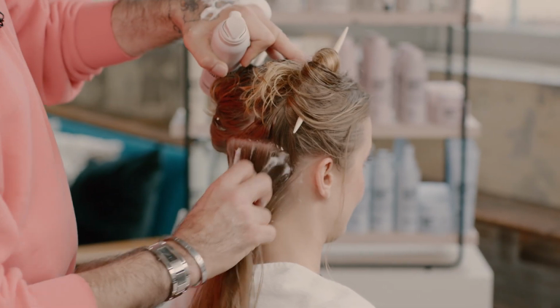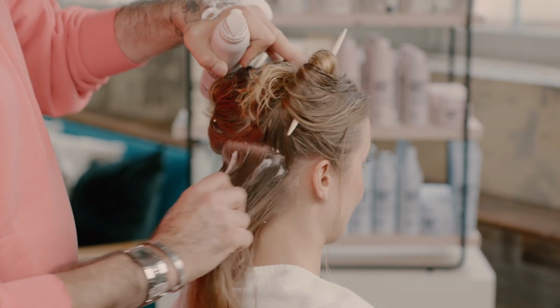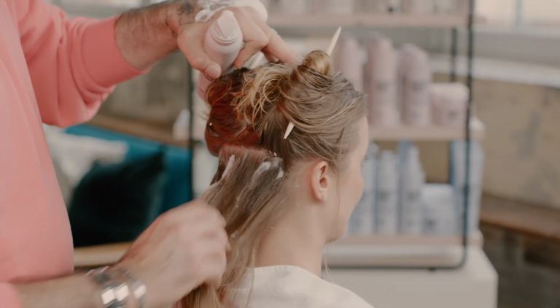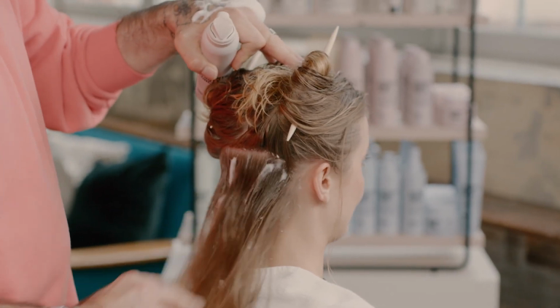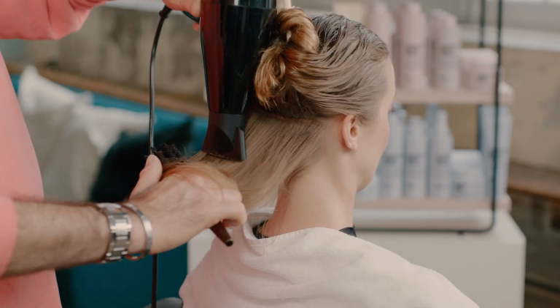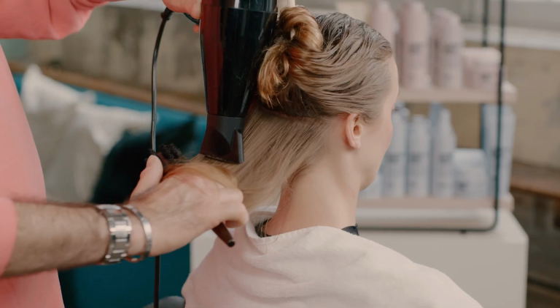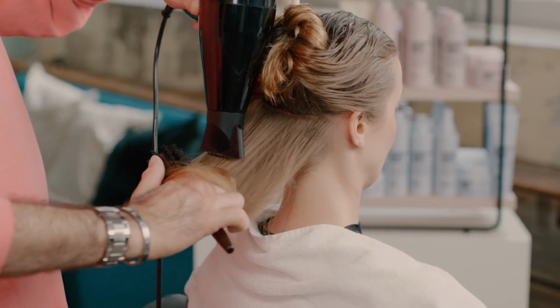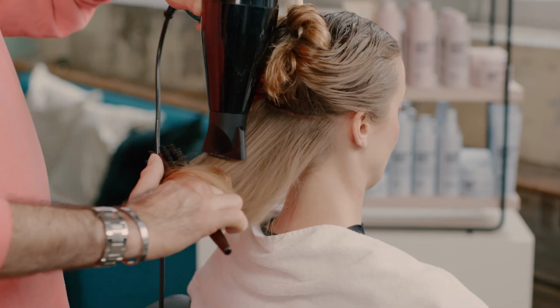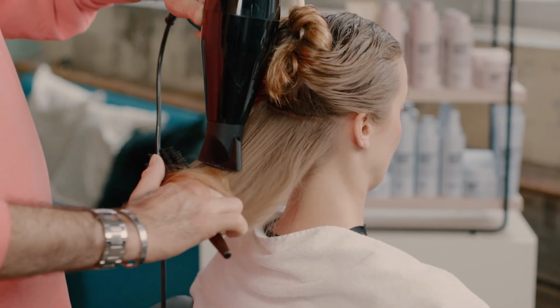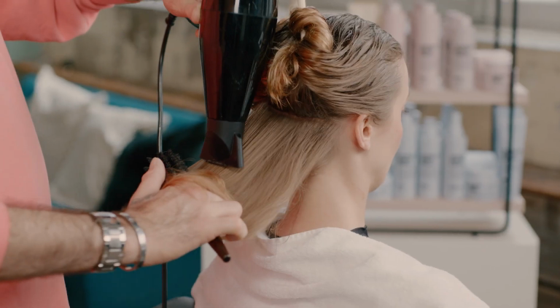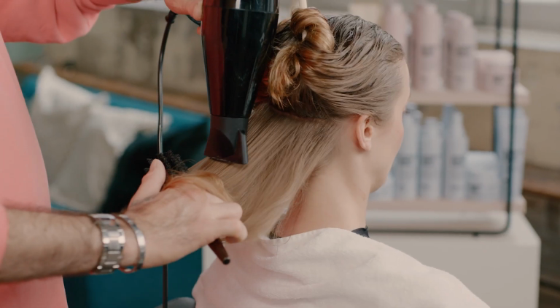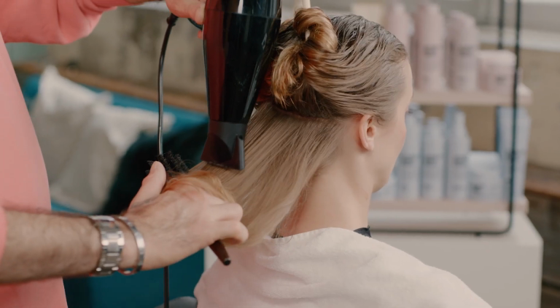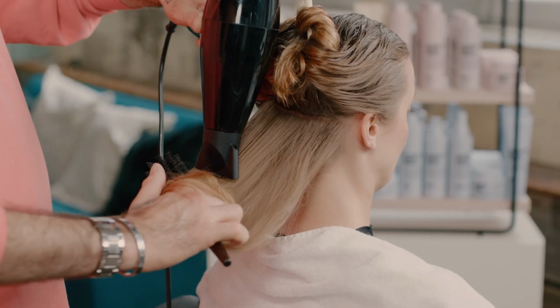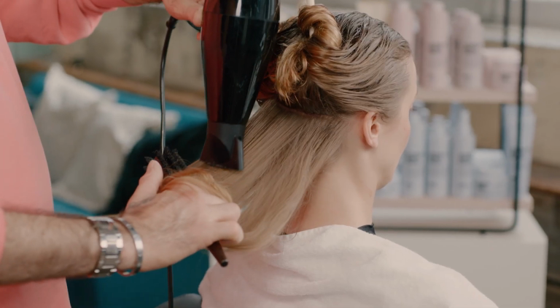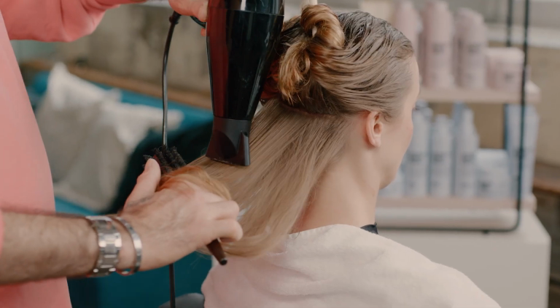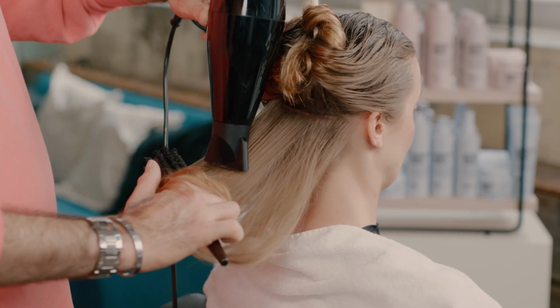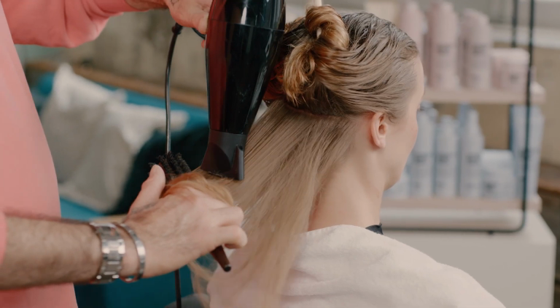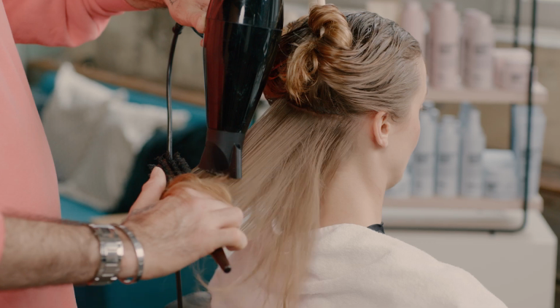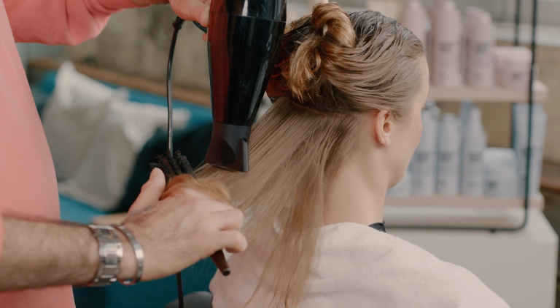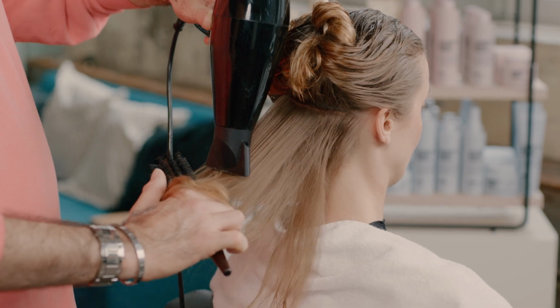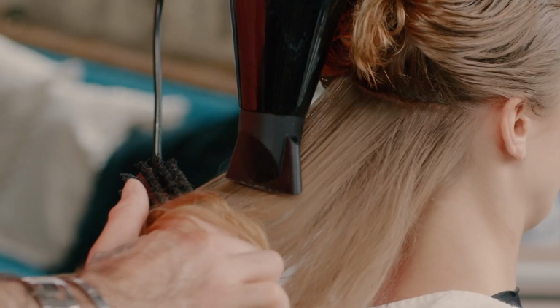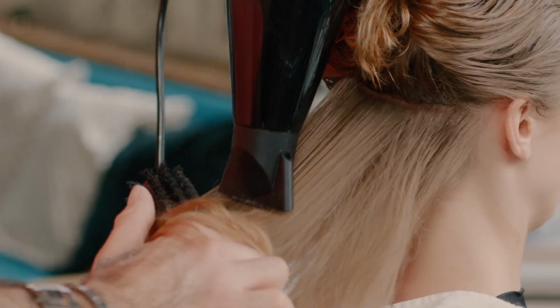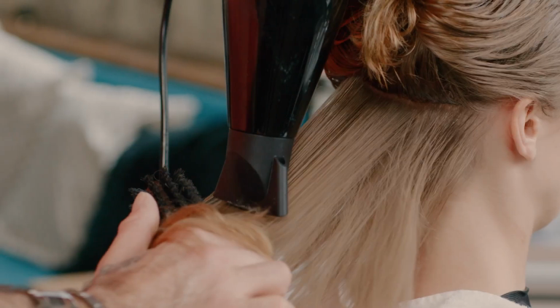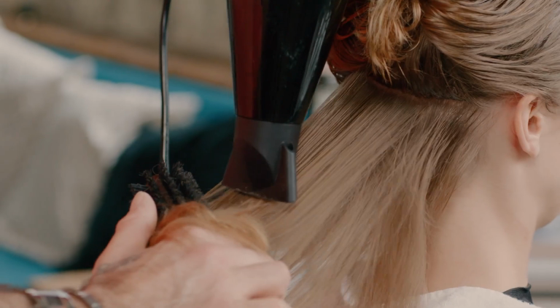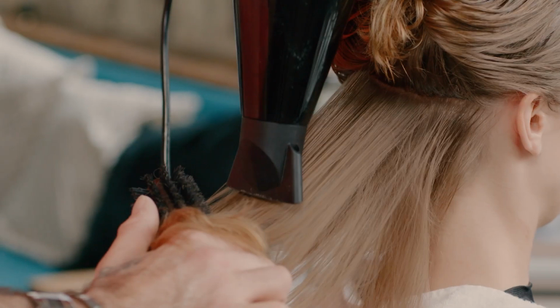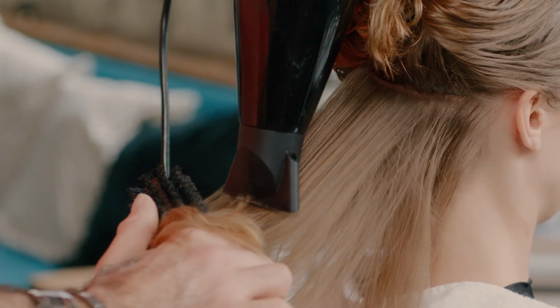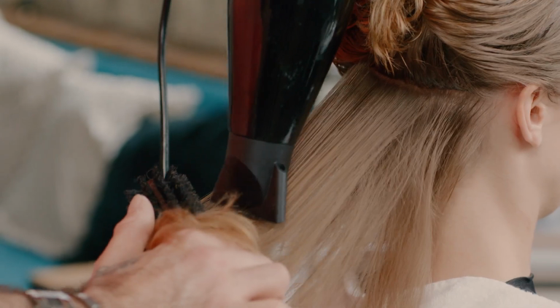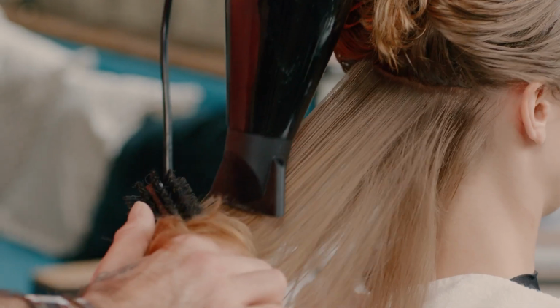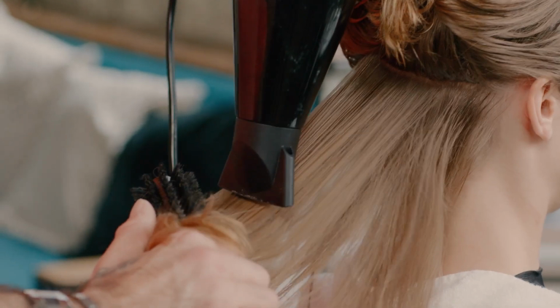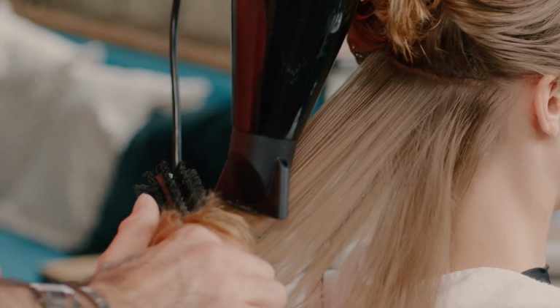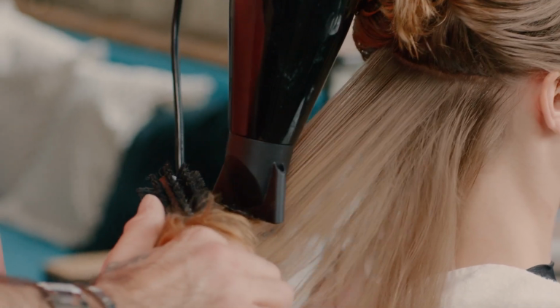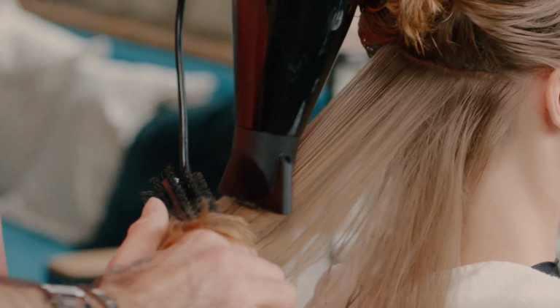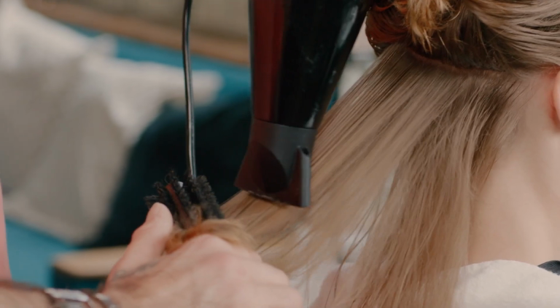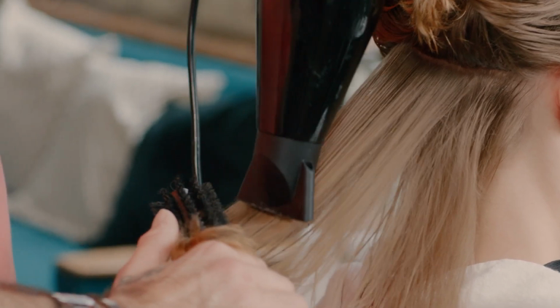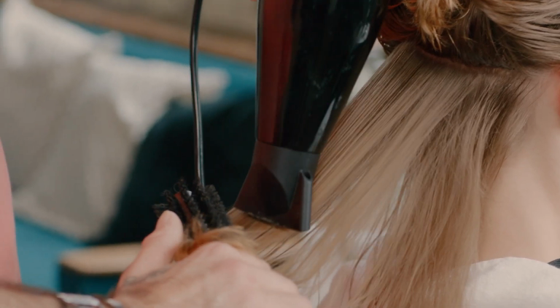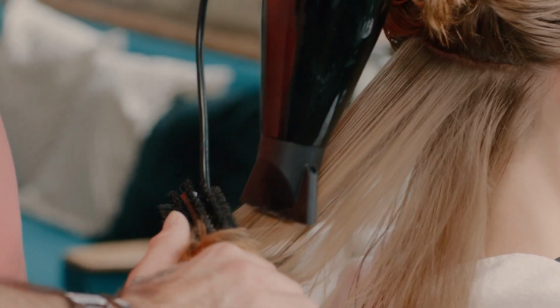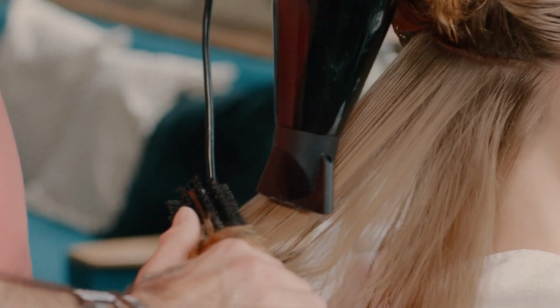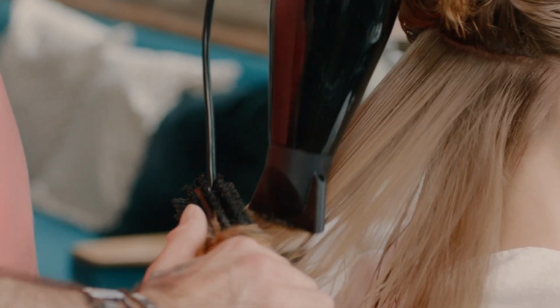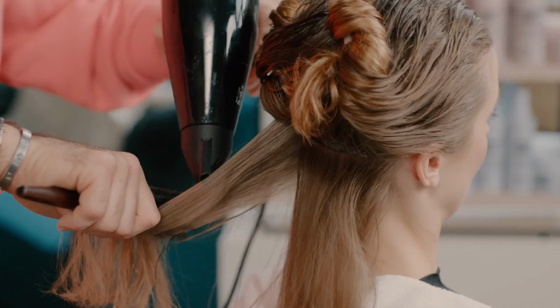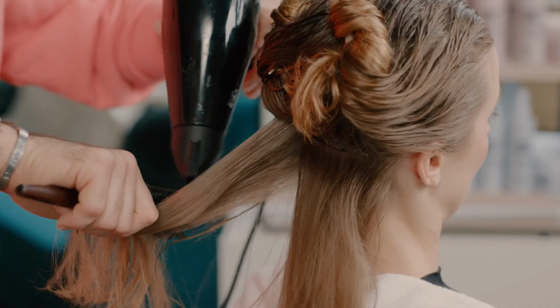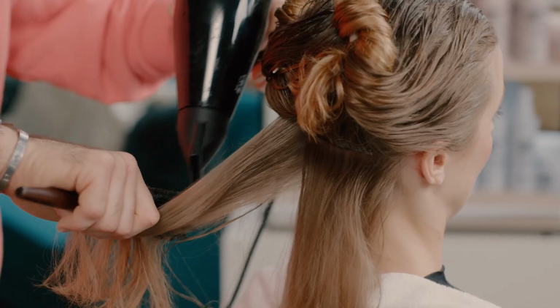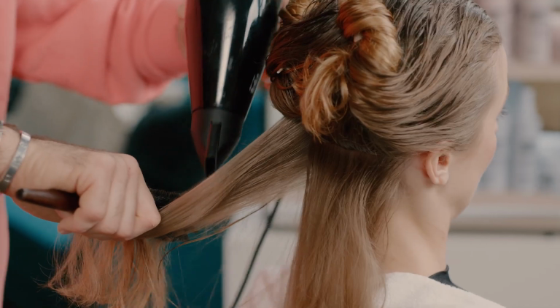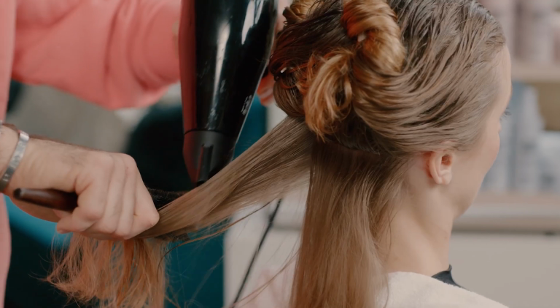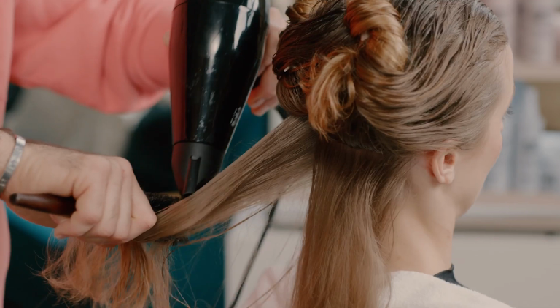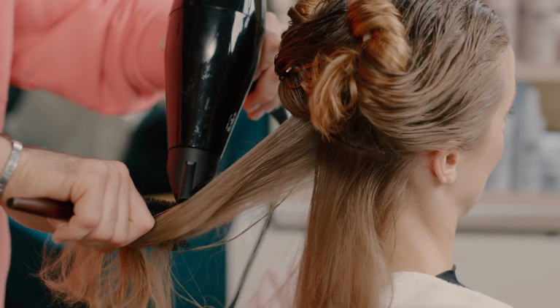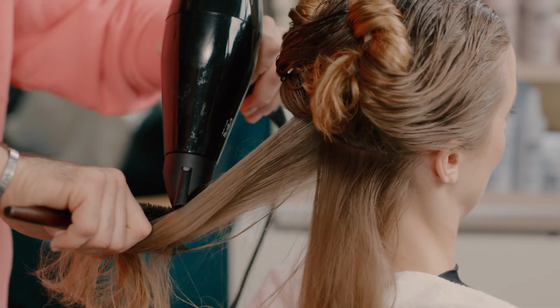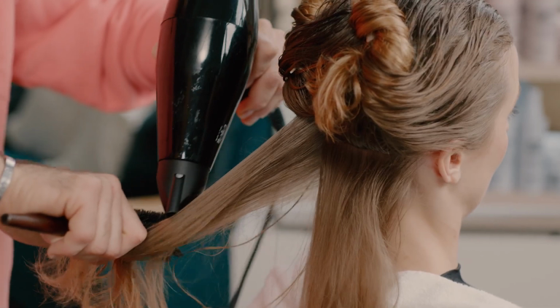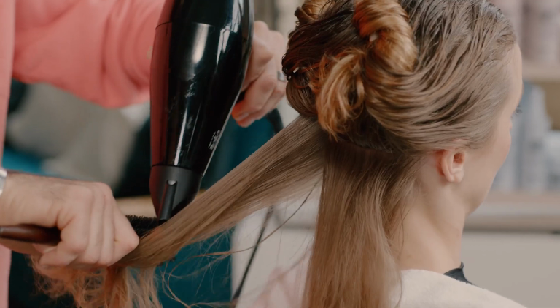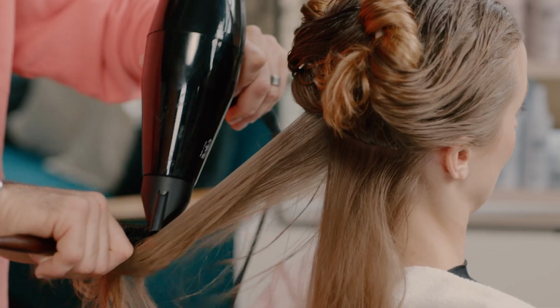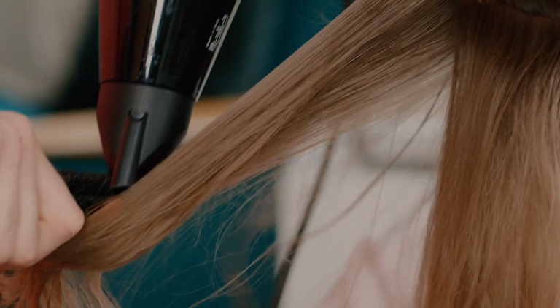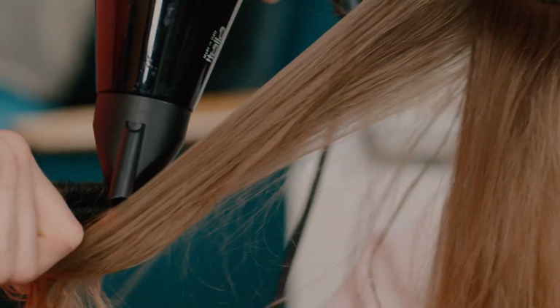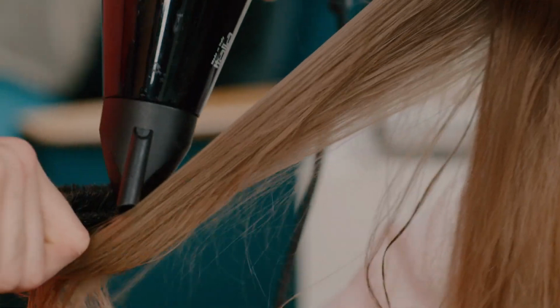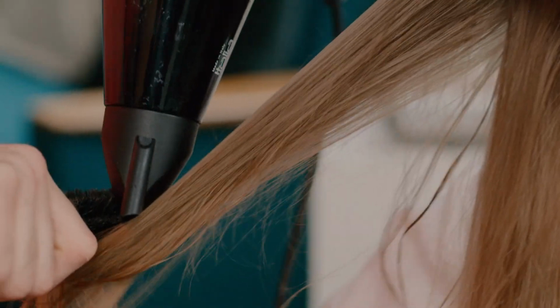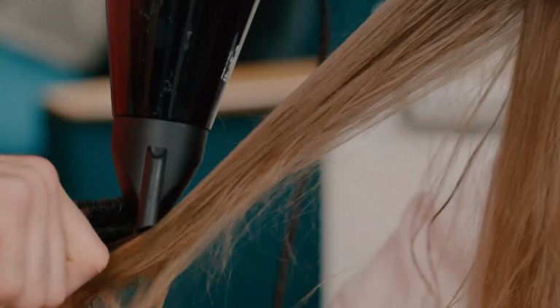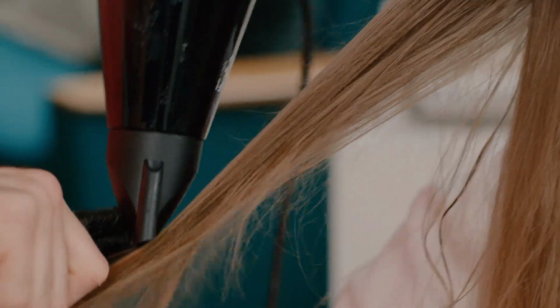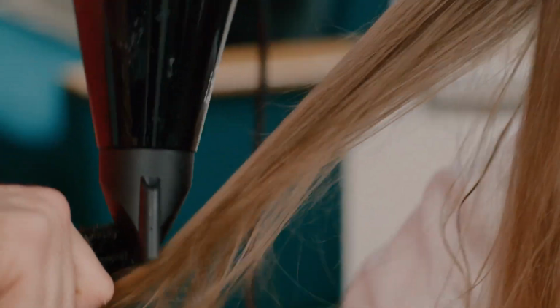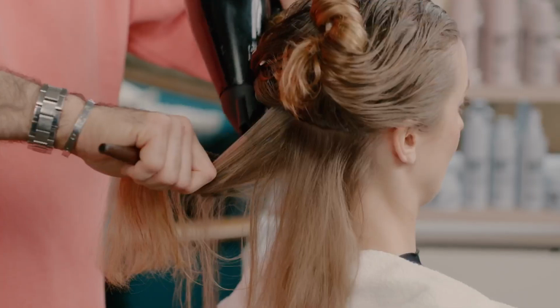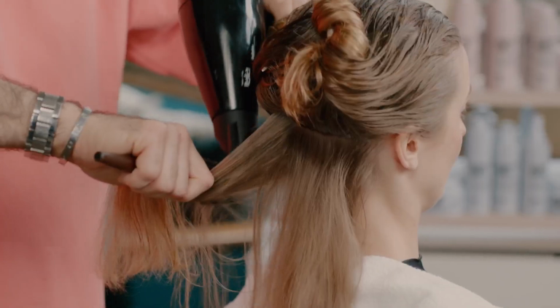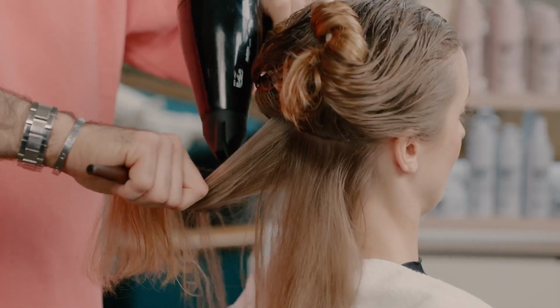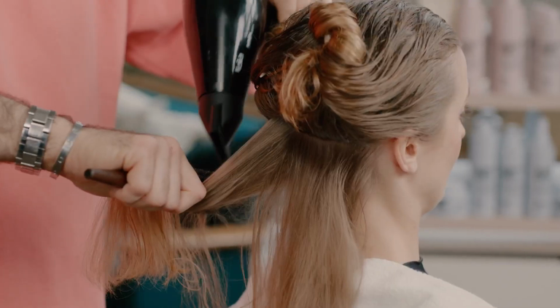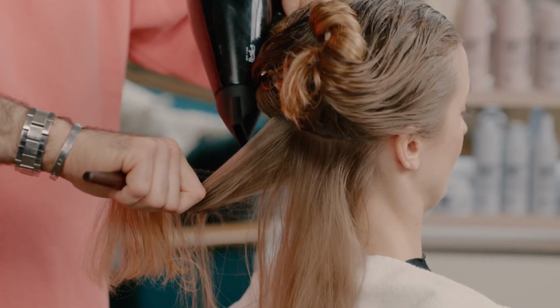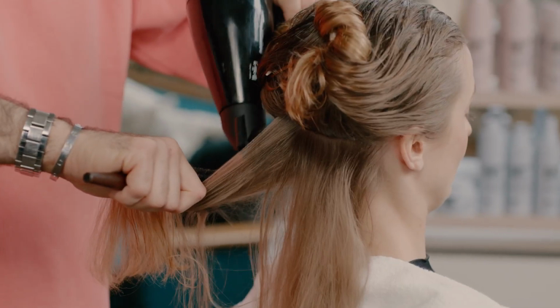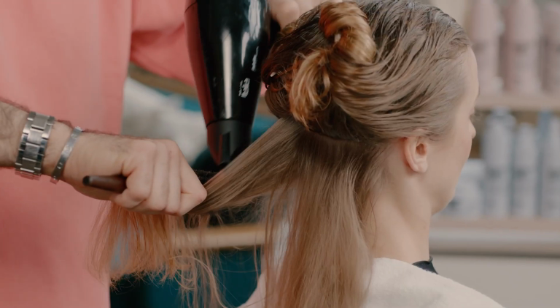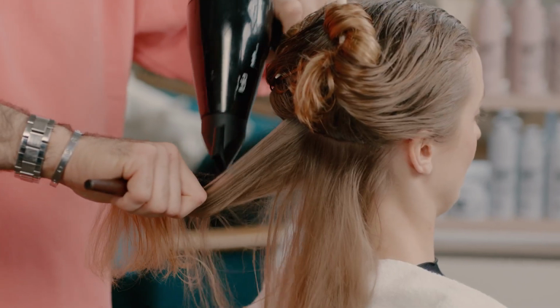Once all the products have been applied to the hair, I'm then going to work with a round brush and a hairdryer to smooth the hair out and get a little bit of finish.